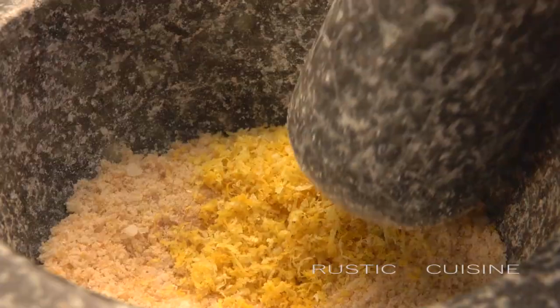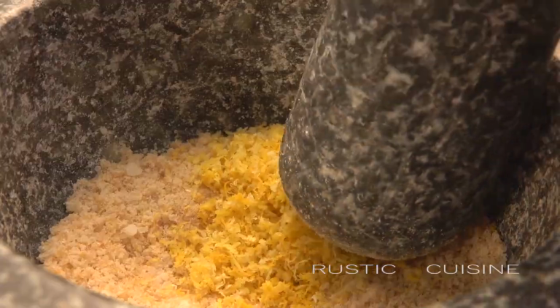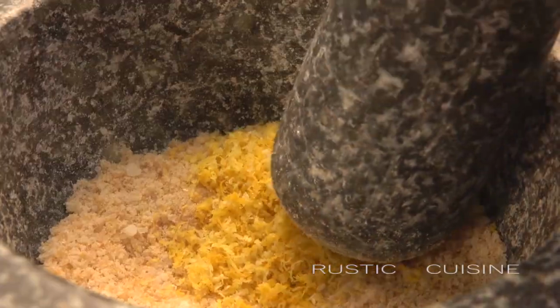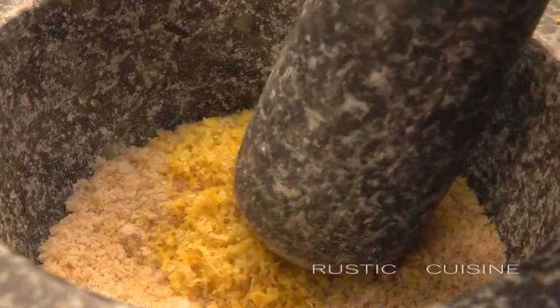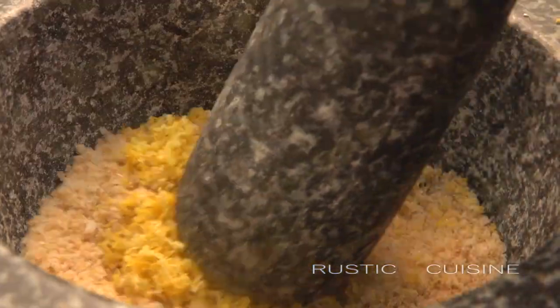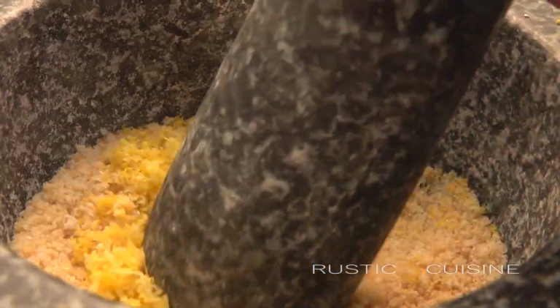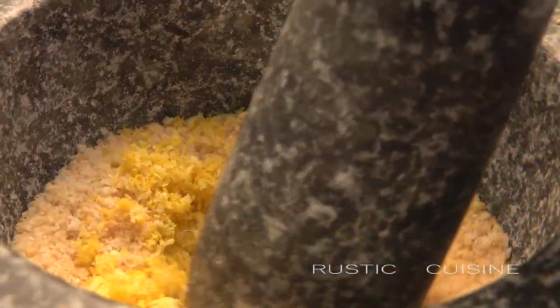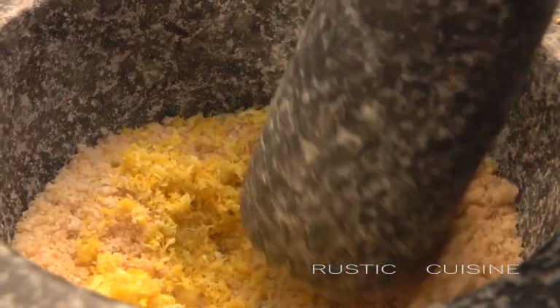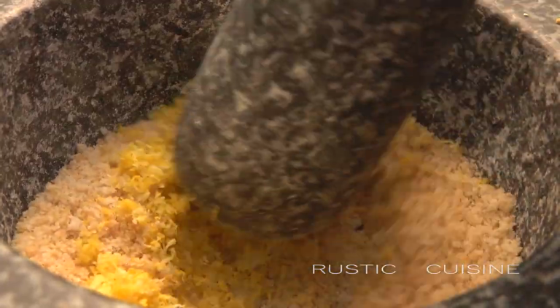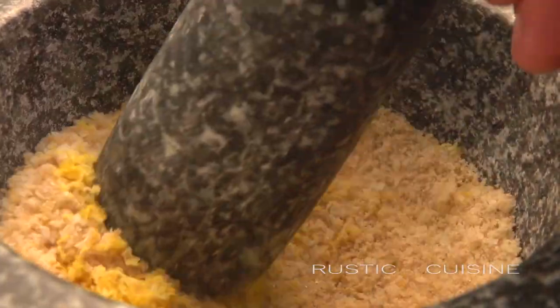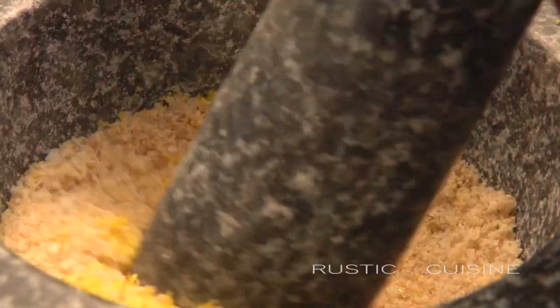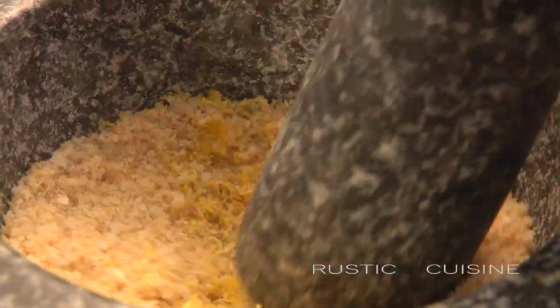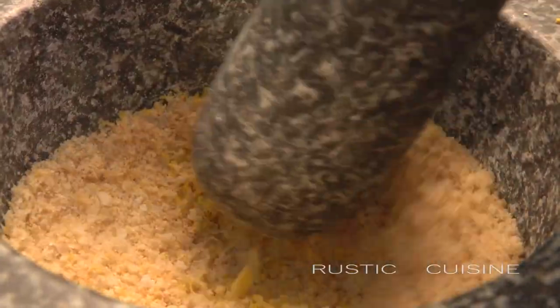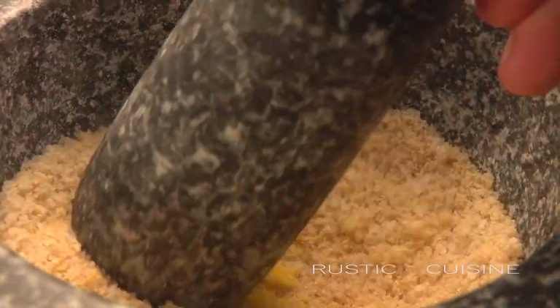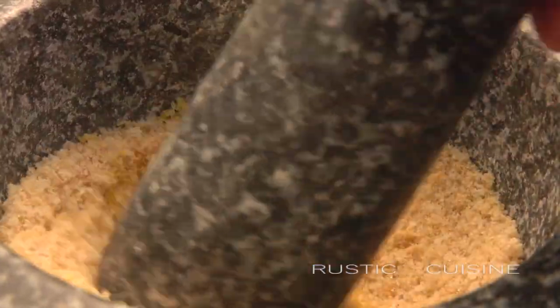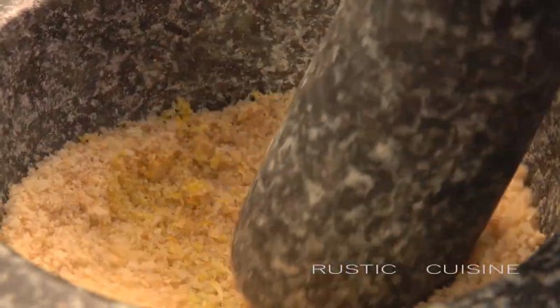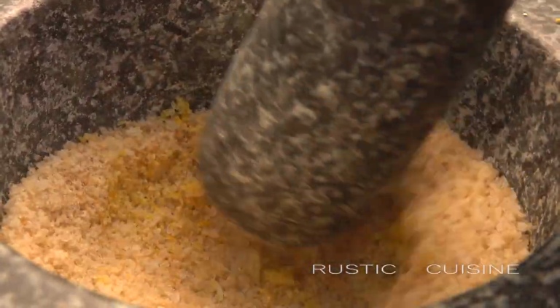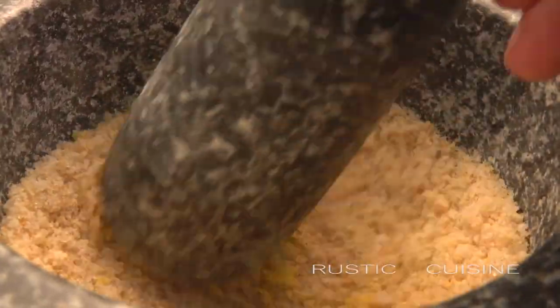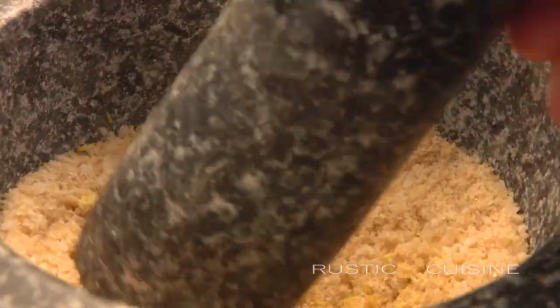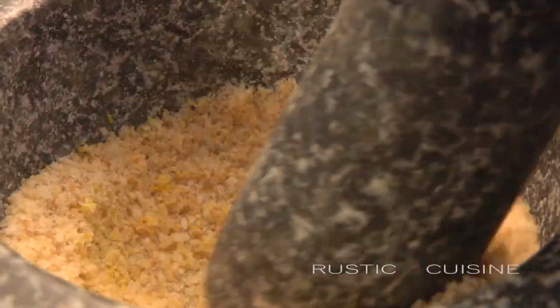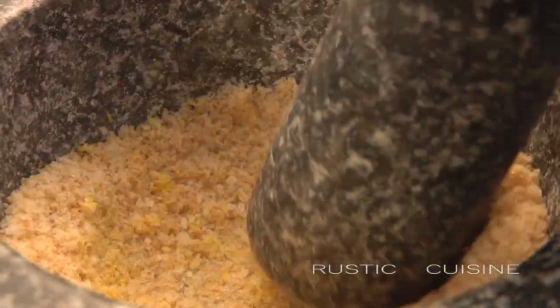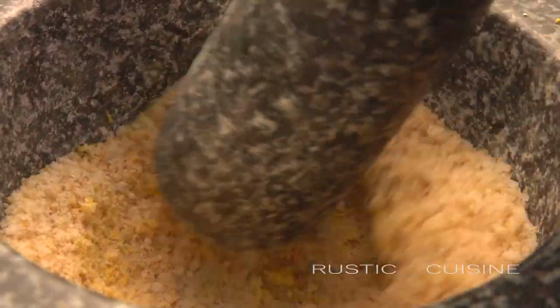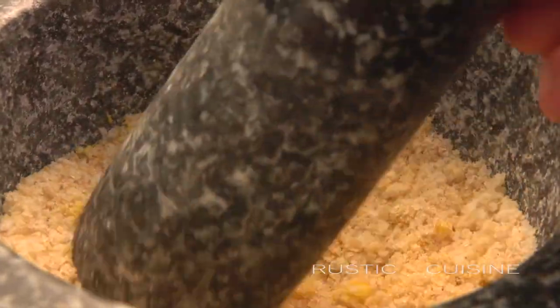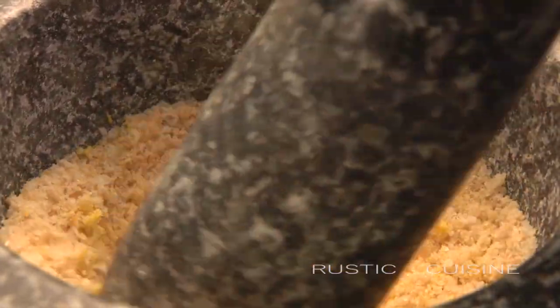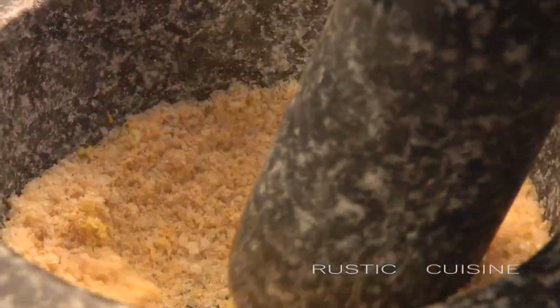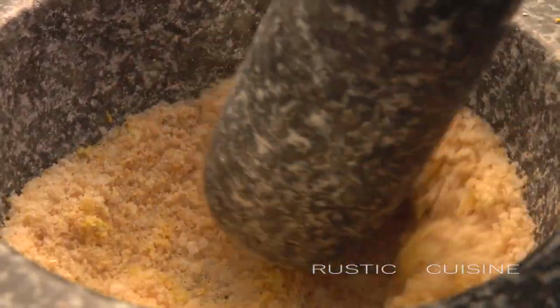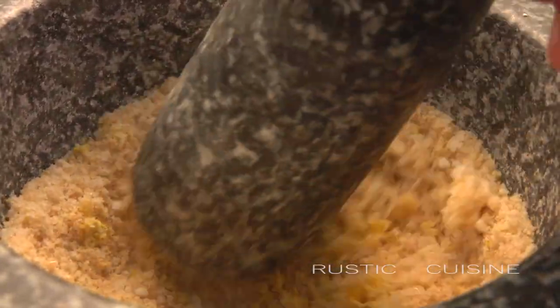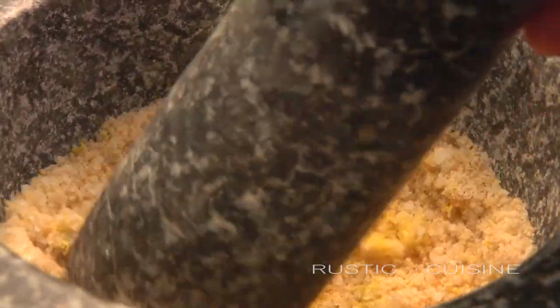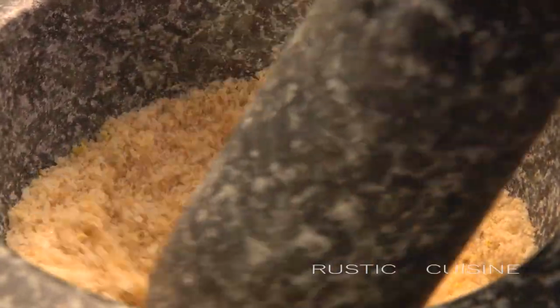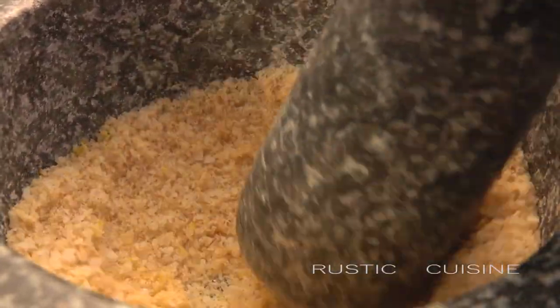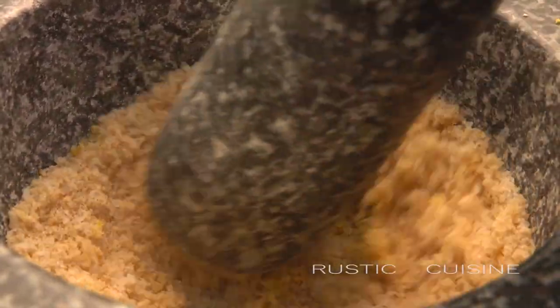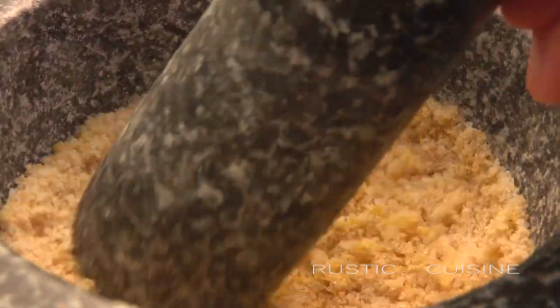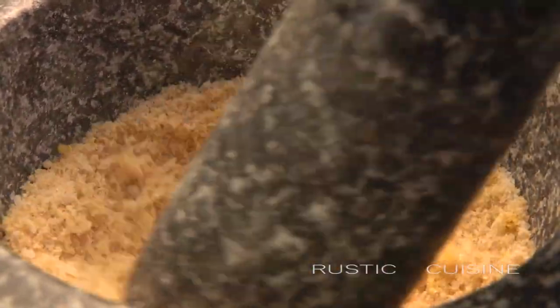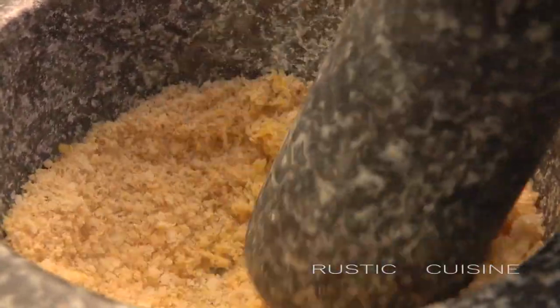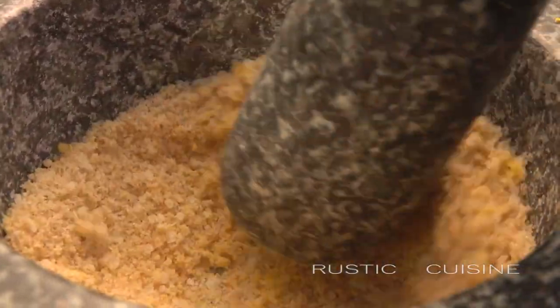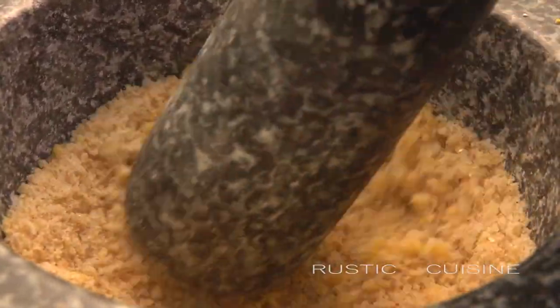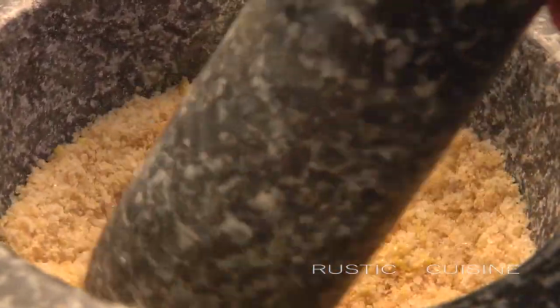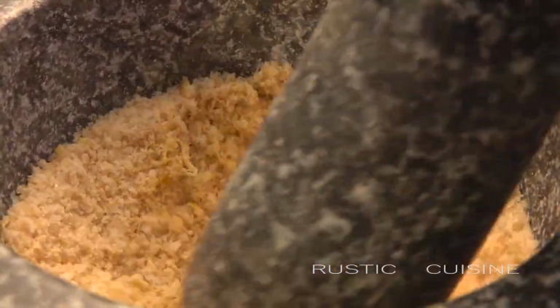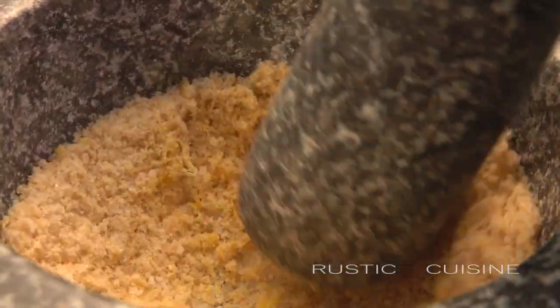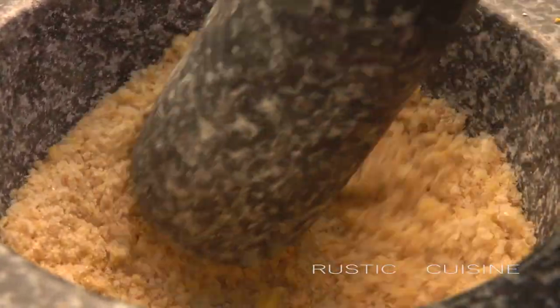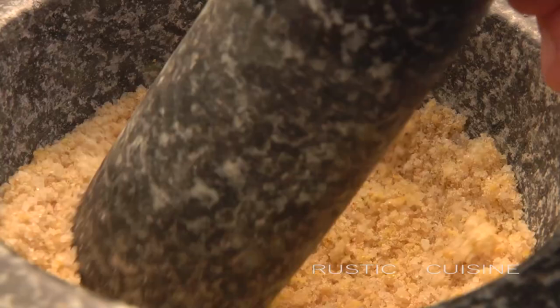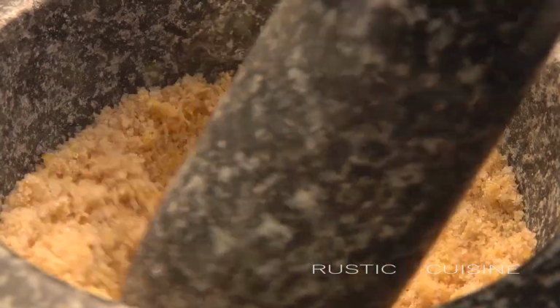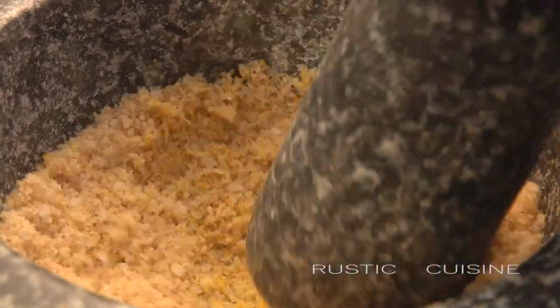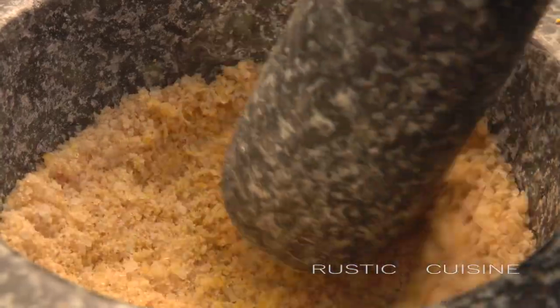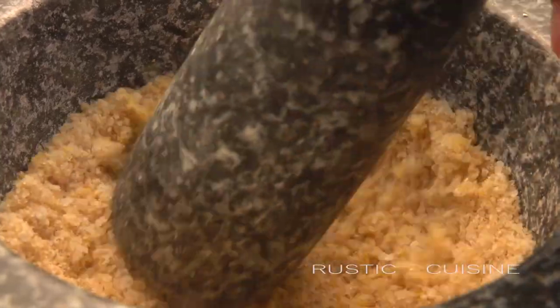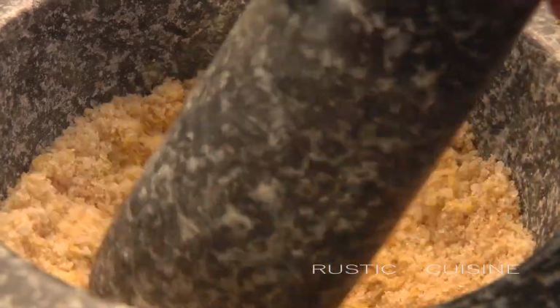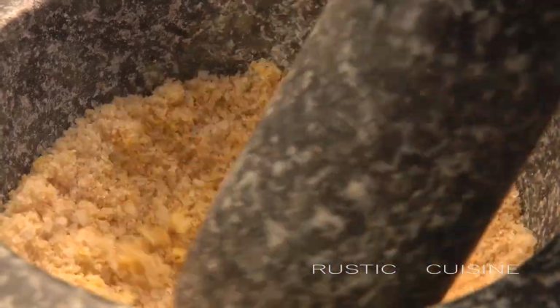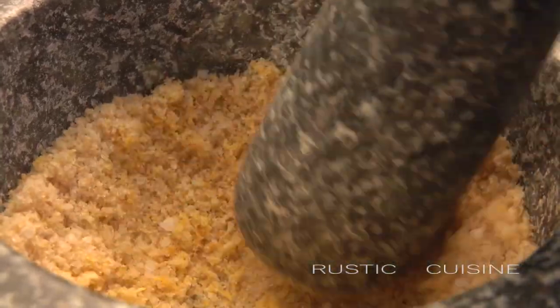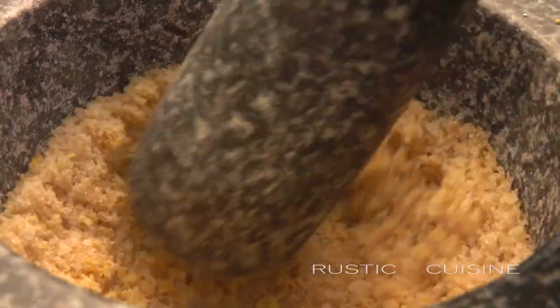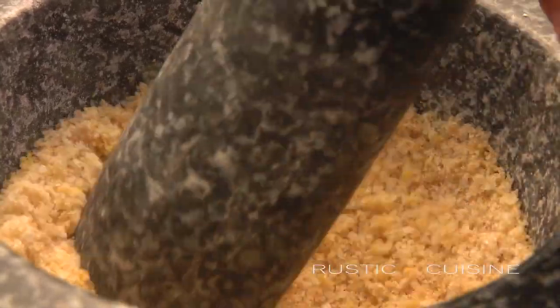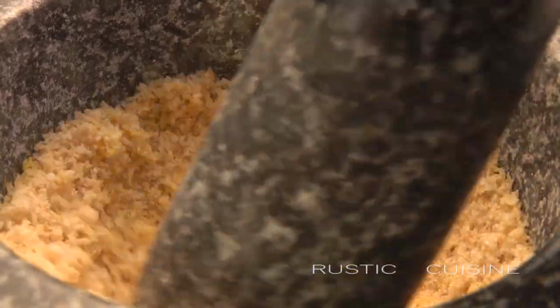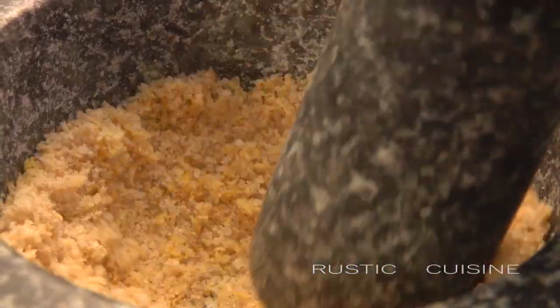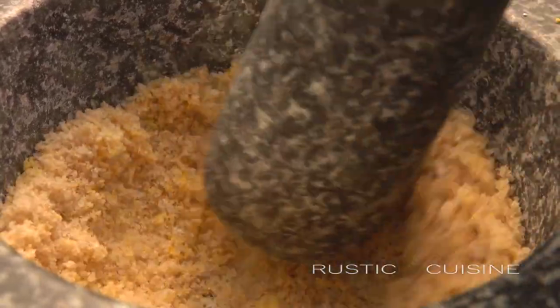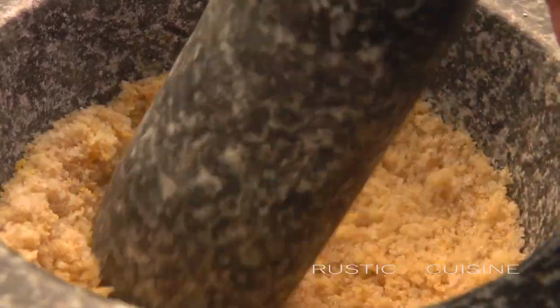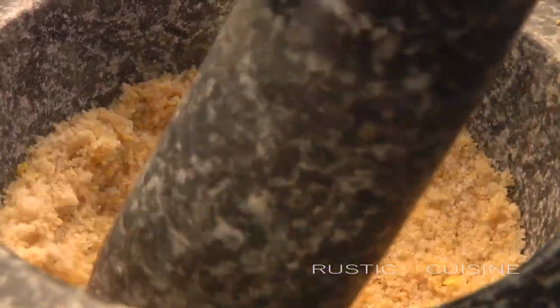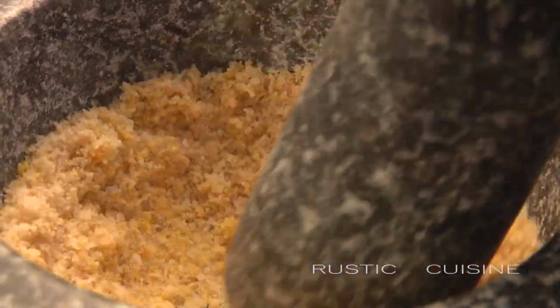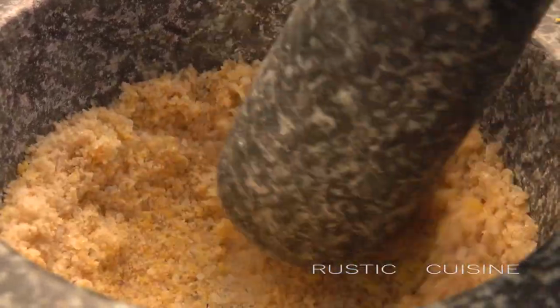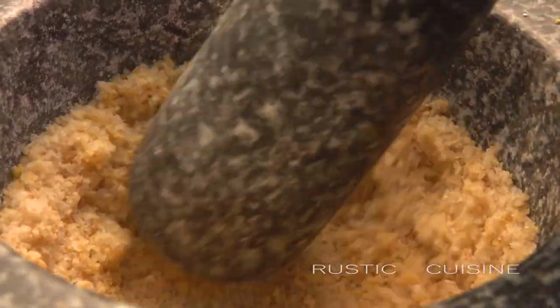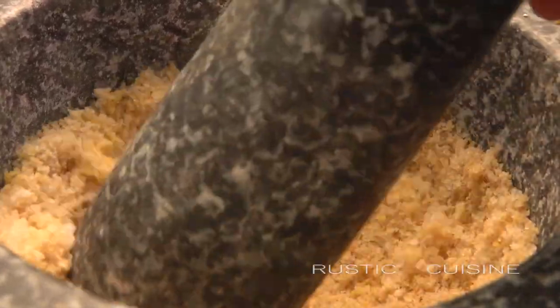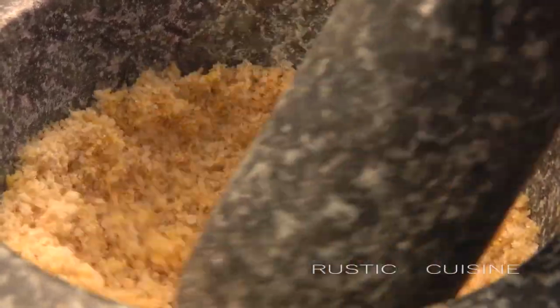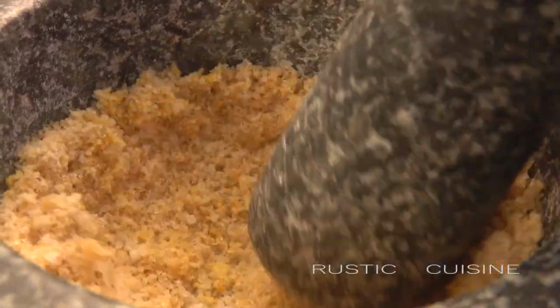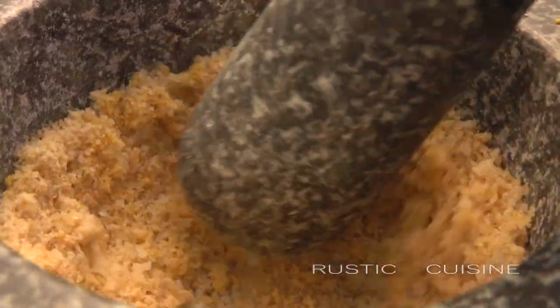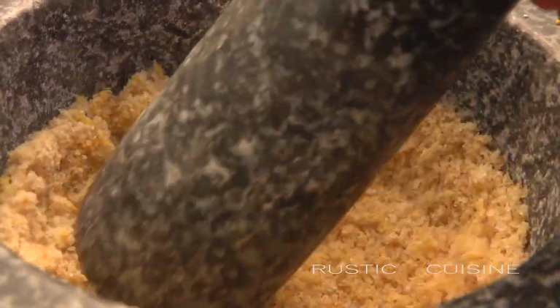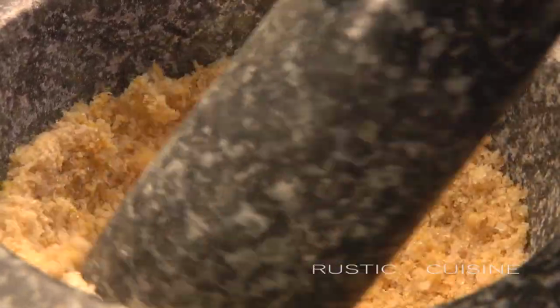Grind some more. Wow, how it smells! It's rich in flavor.